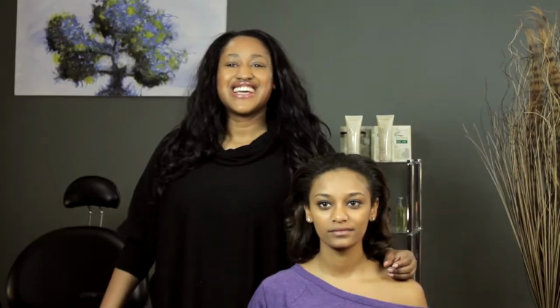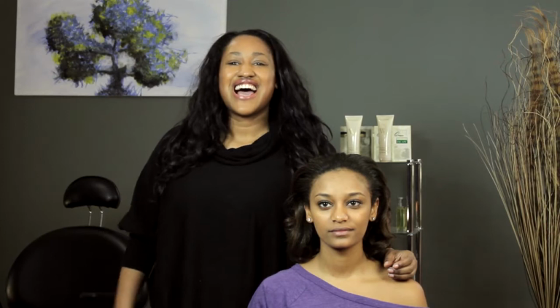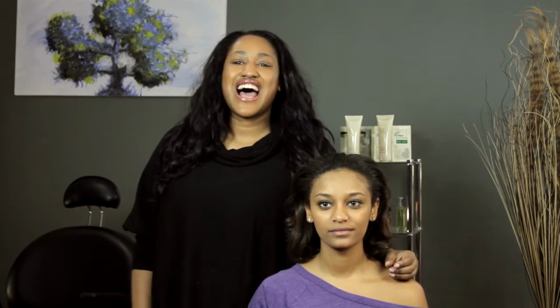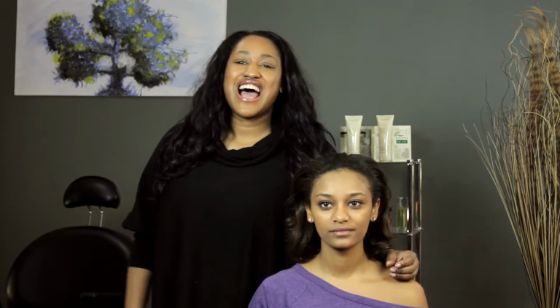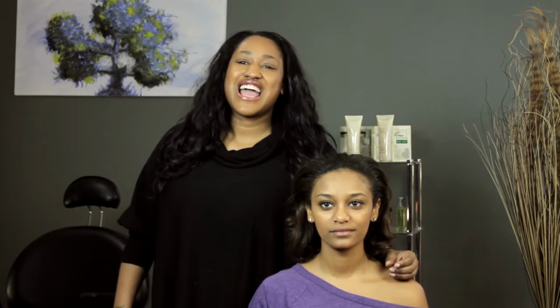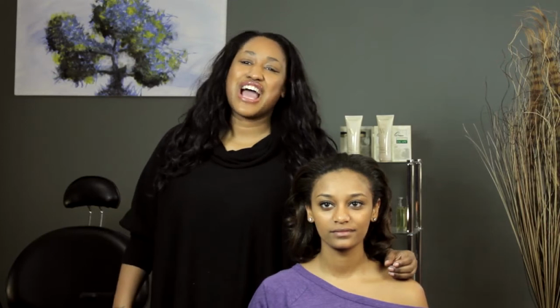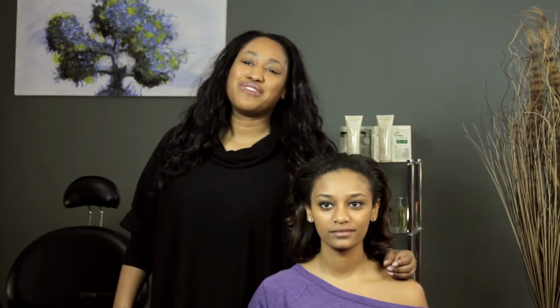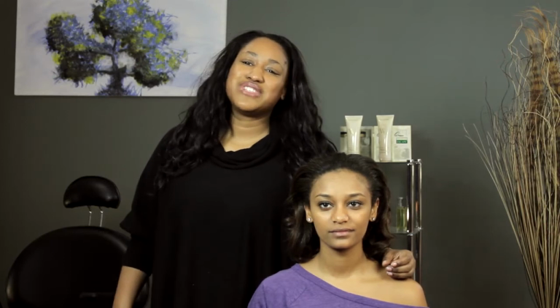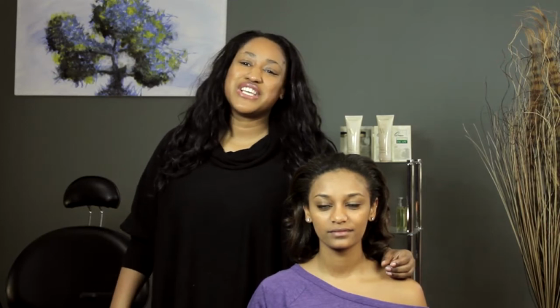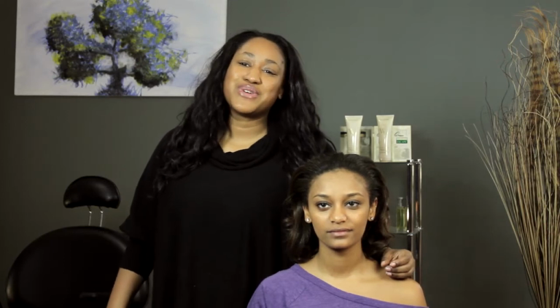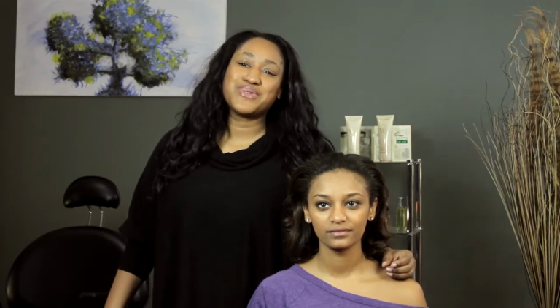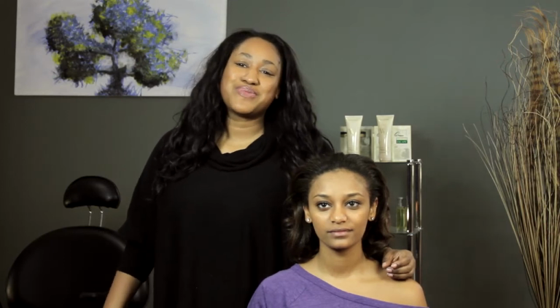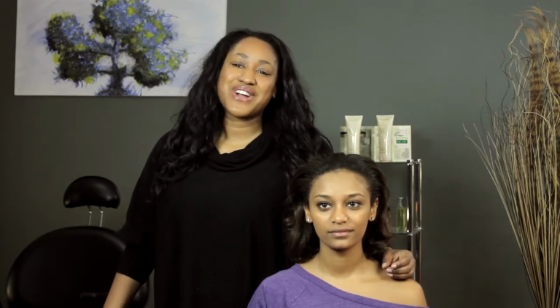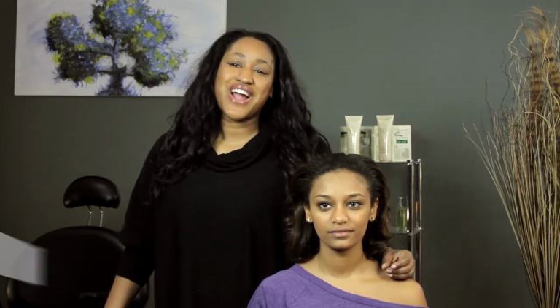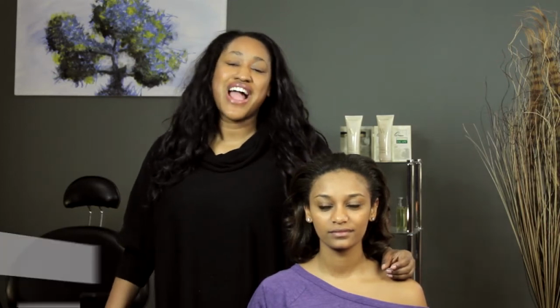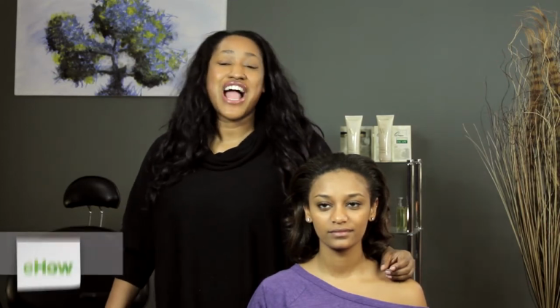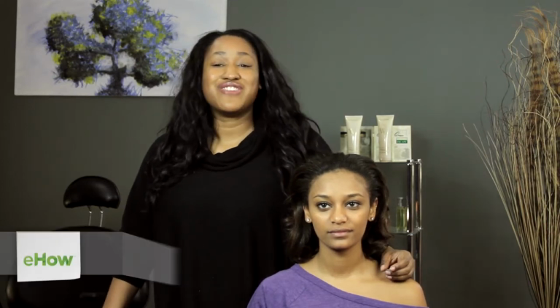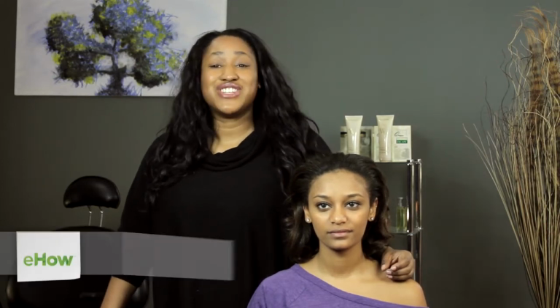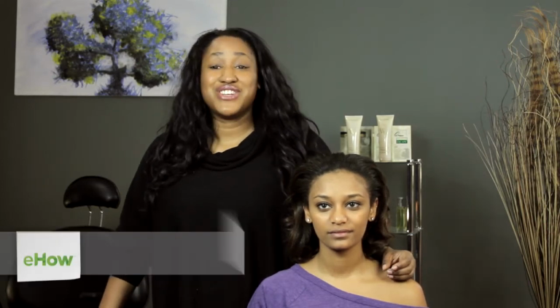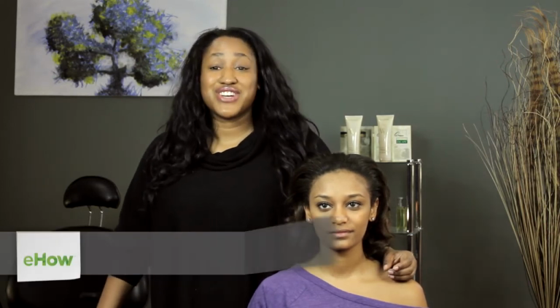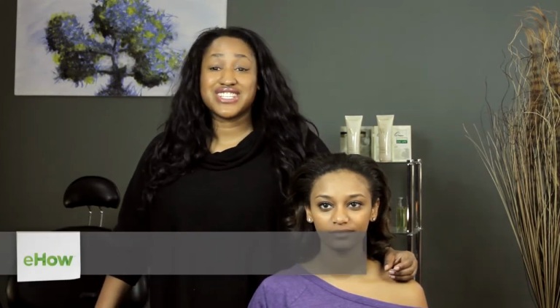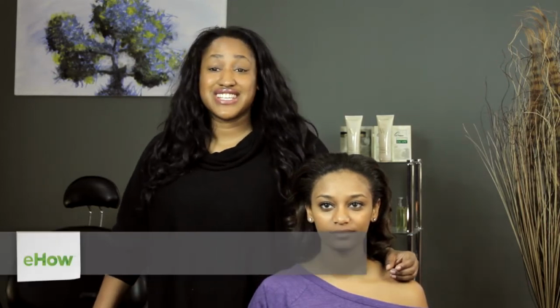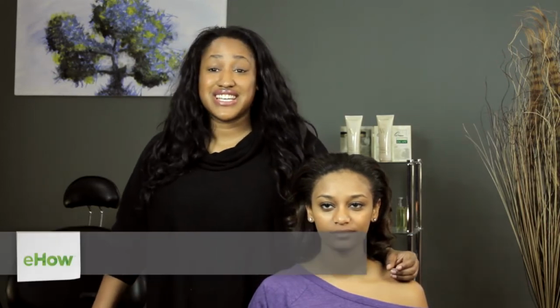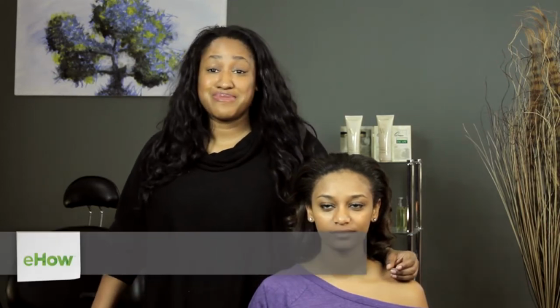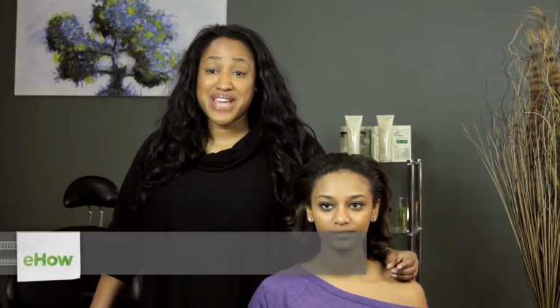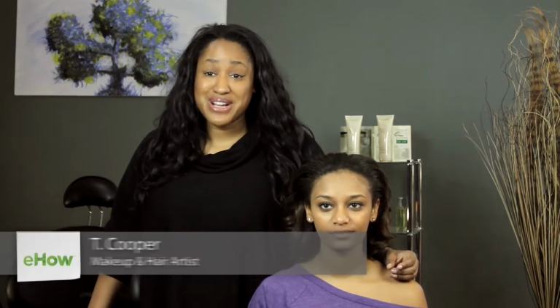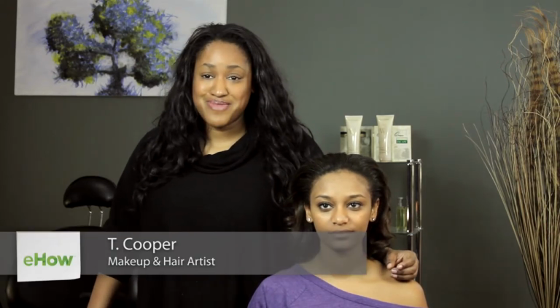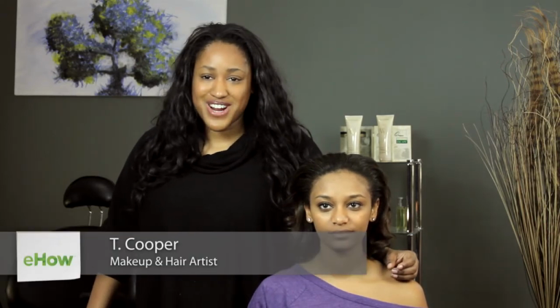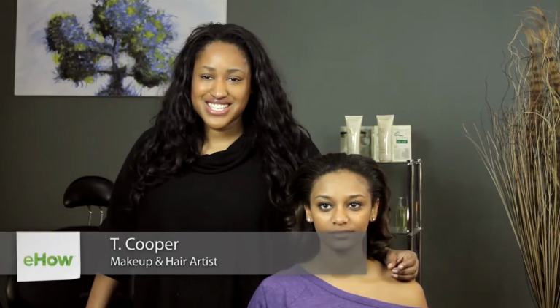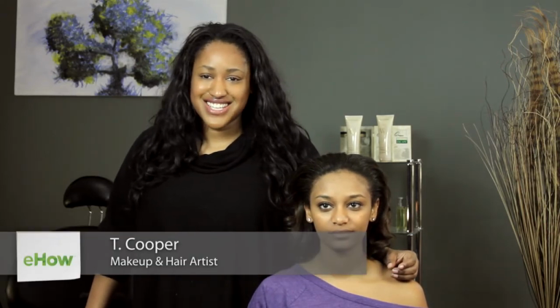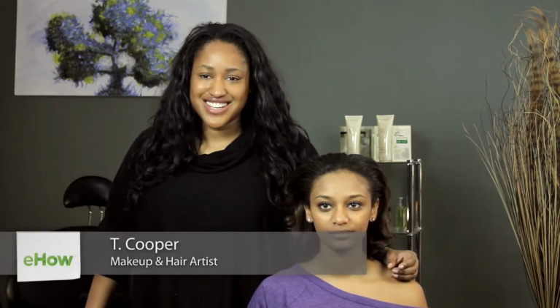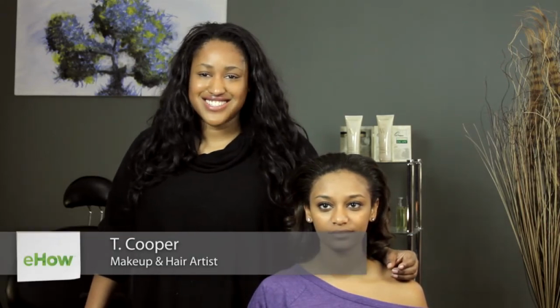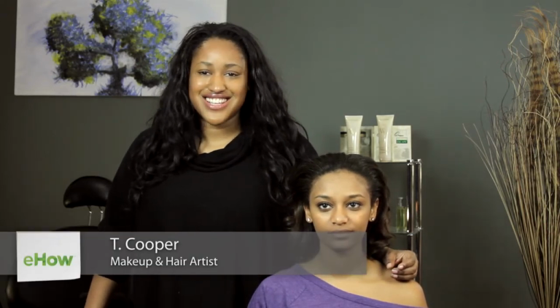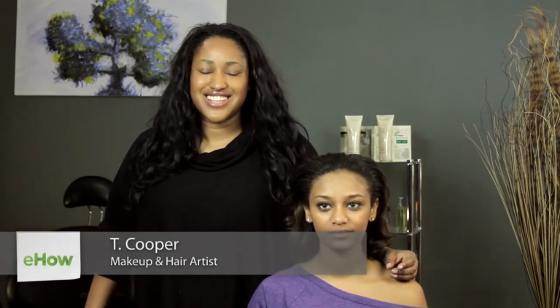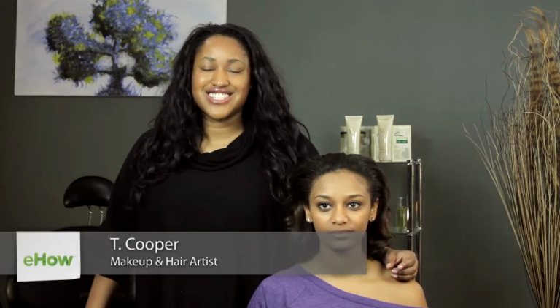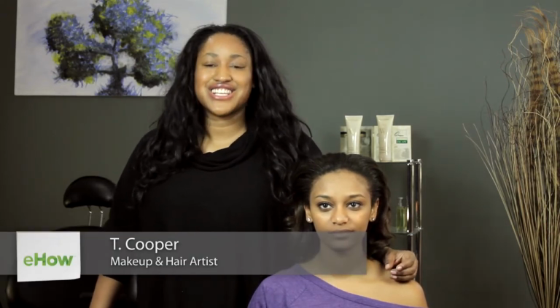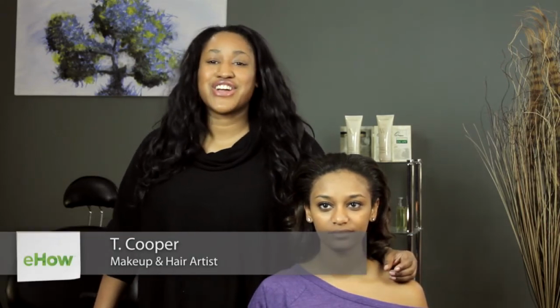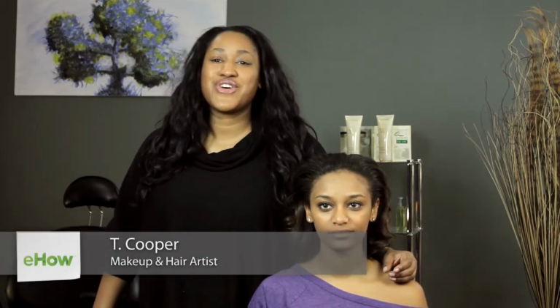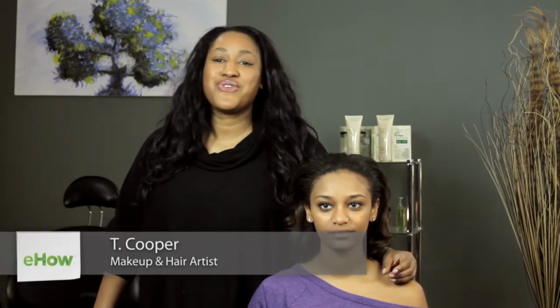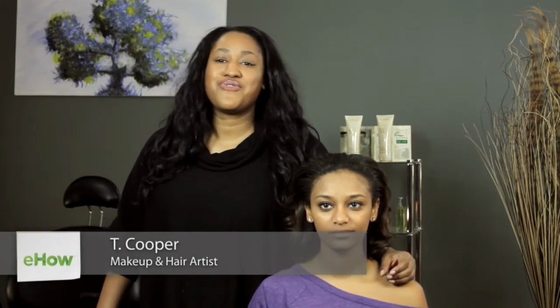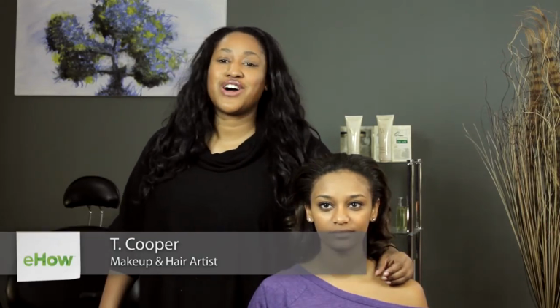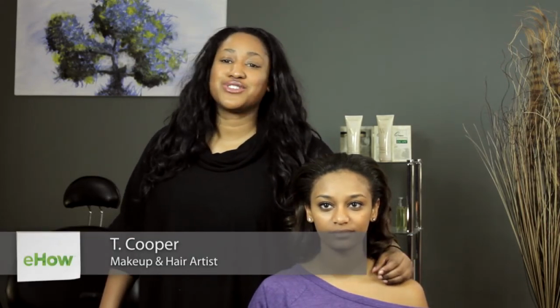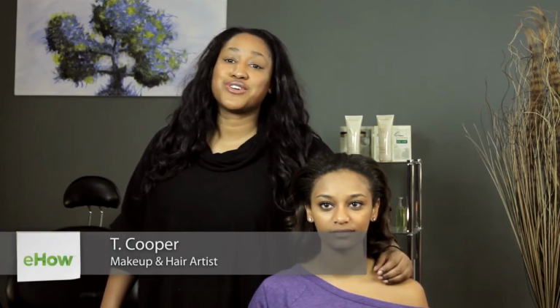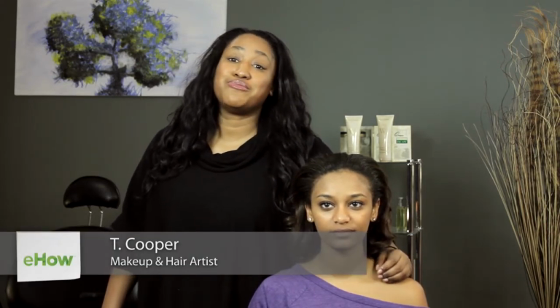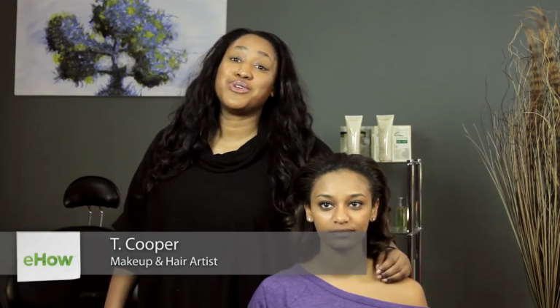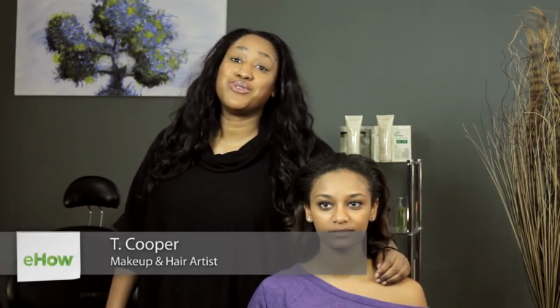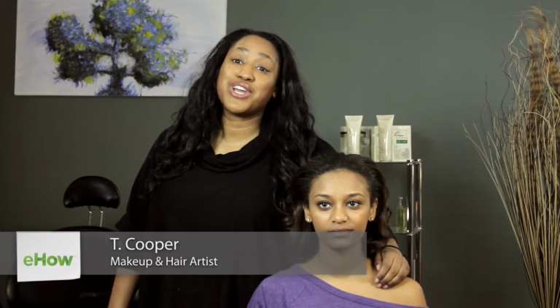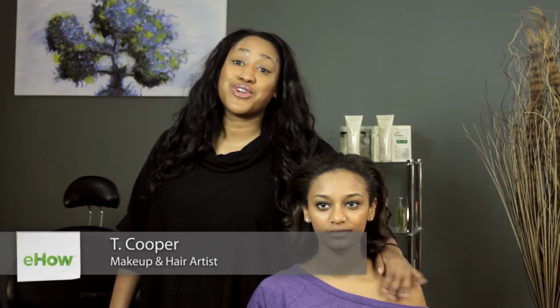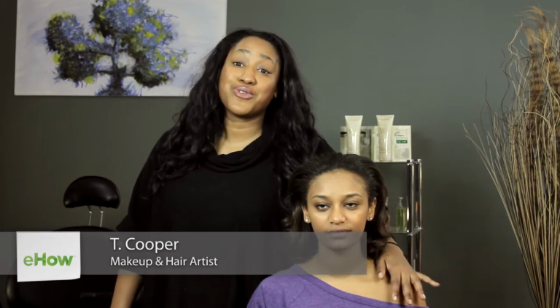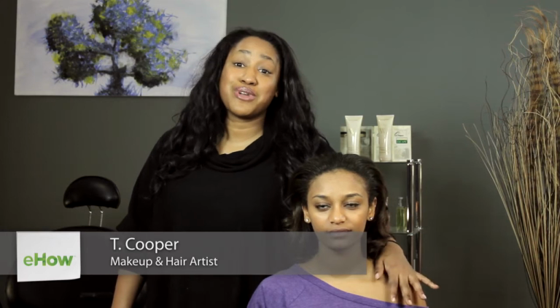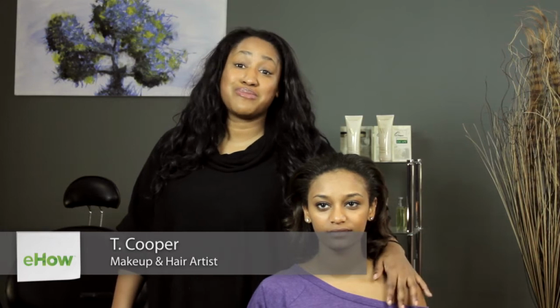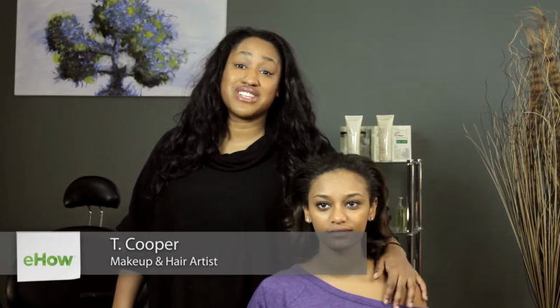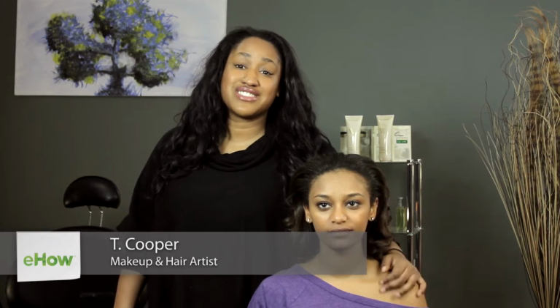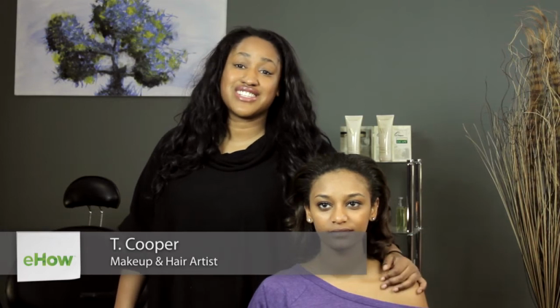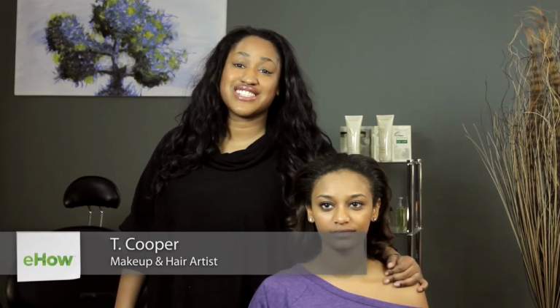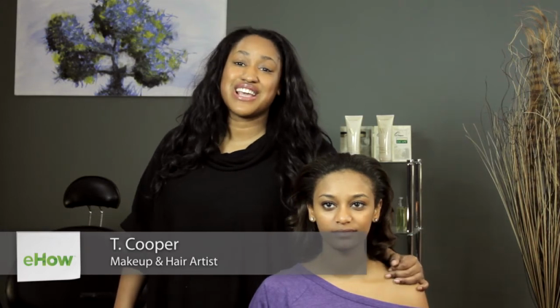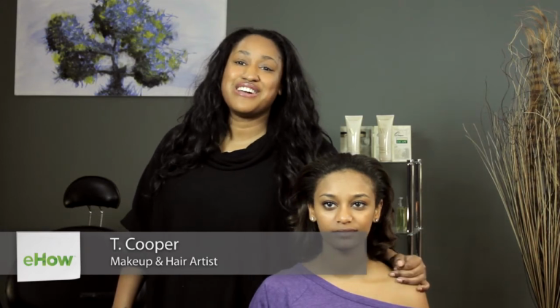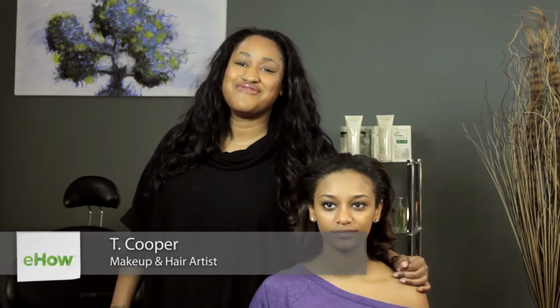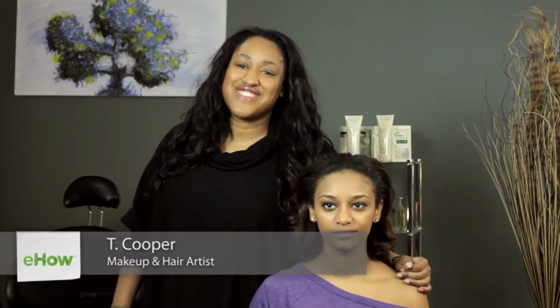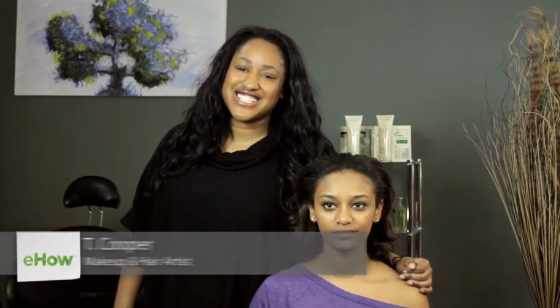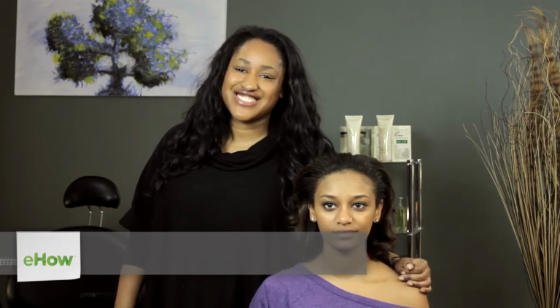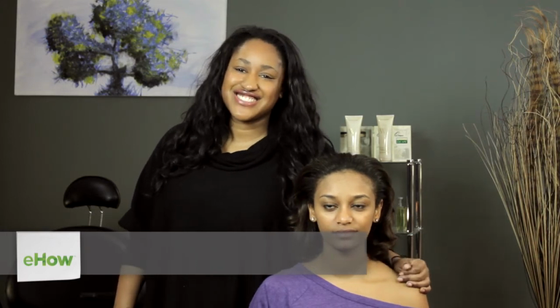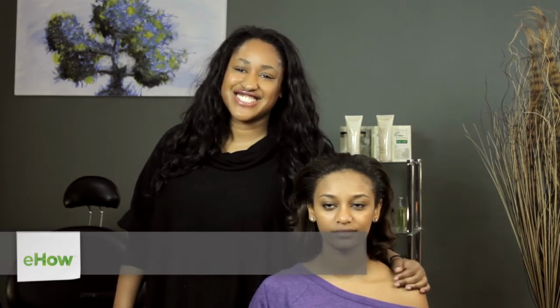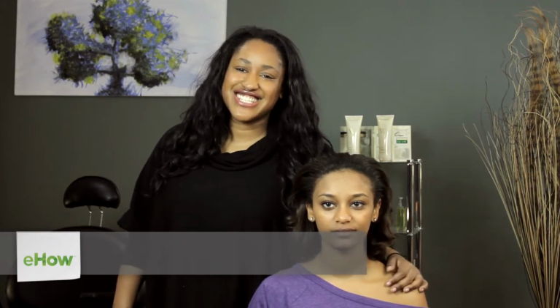Hi, I'm T Cooper. I'm a New York City makeup artist, hairstylist, and co-founder of beauty and grooming business Metro Look.